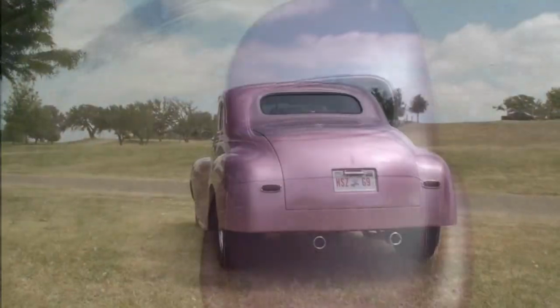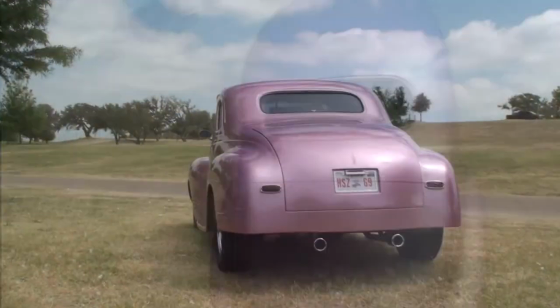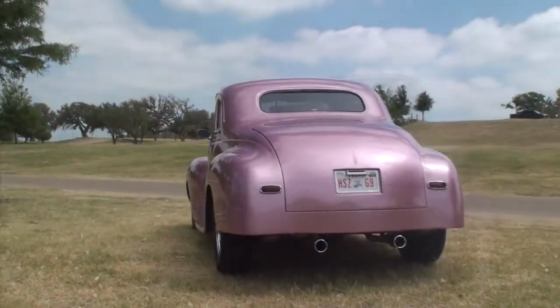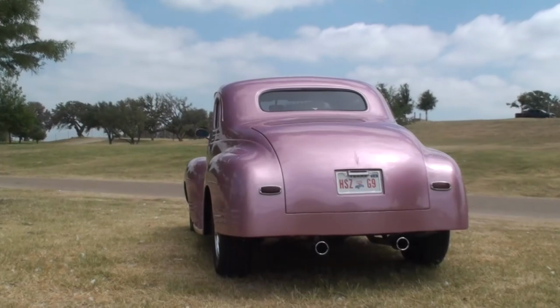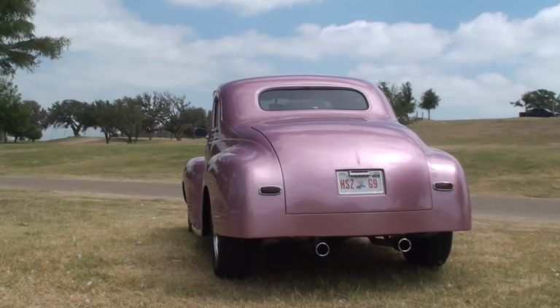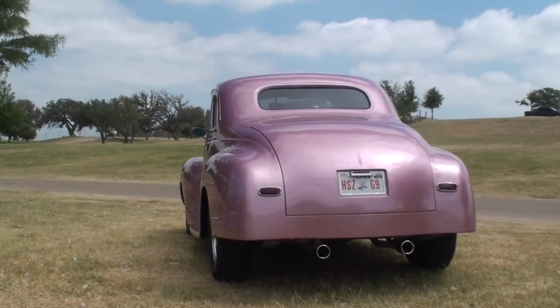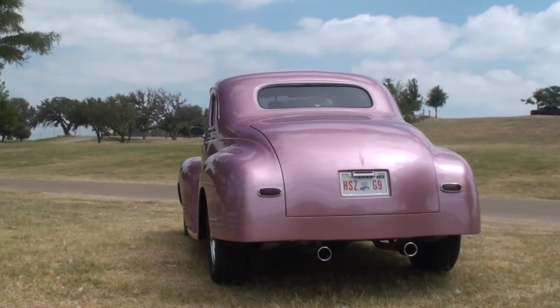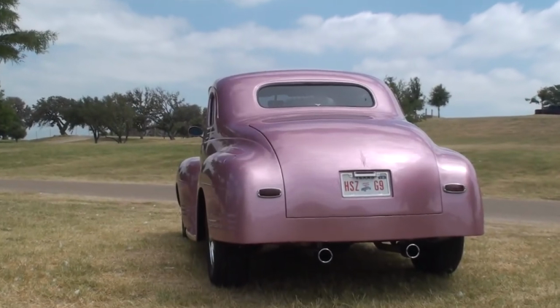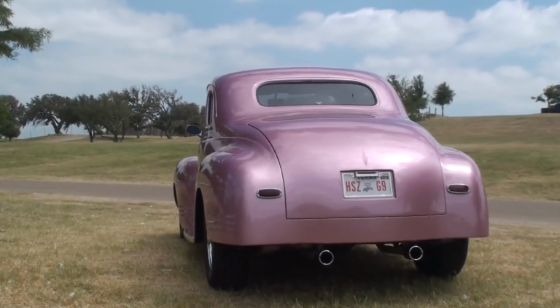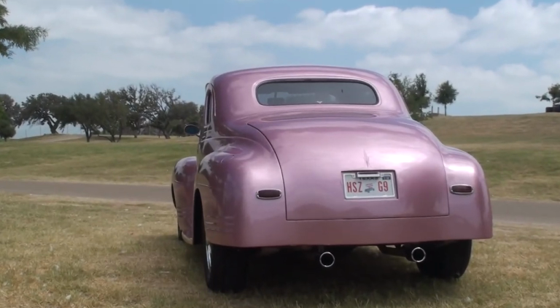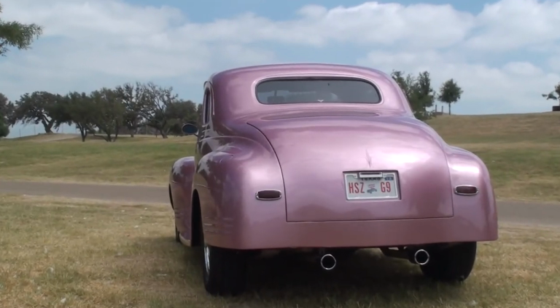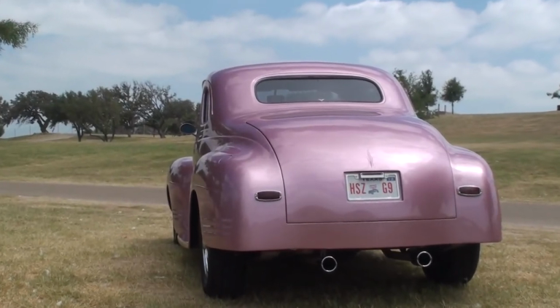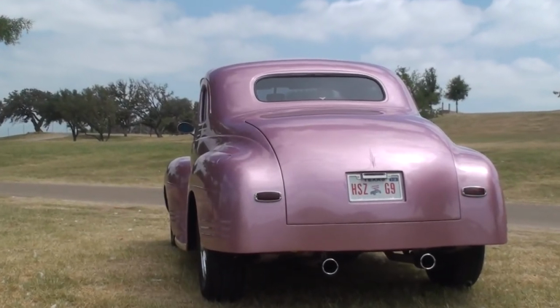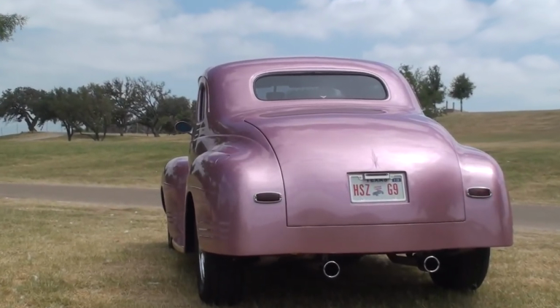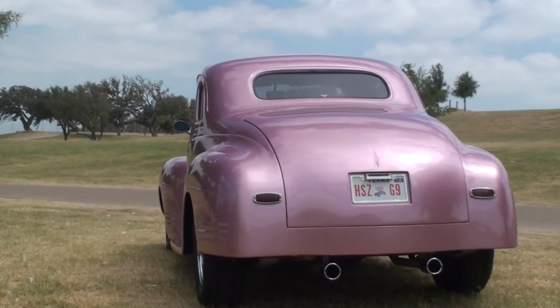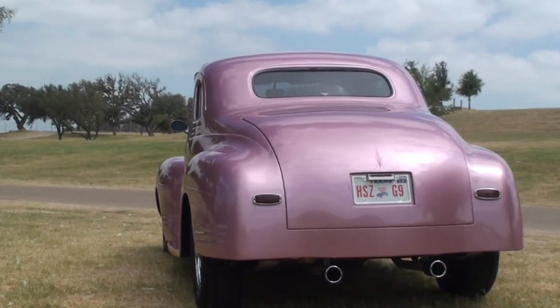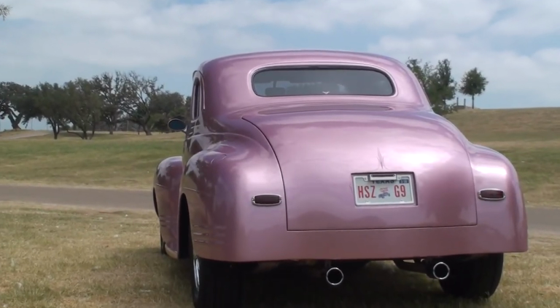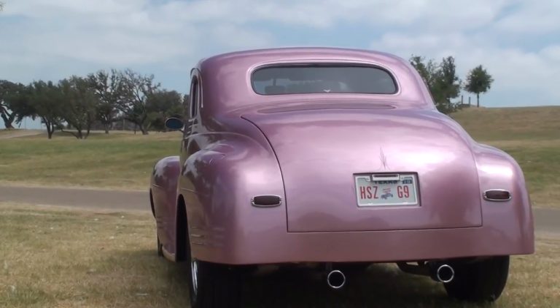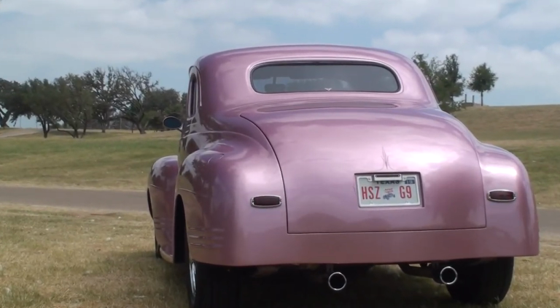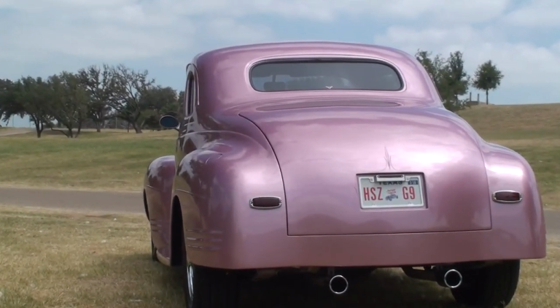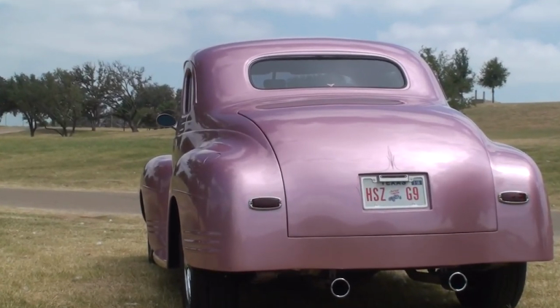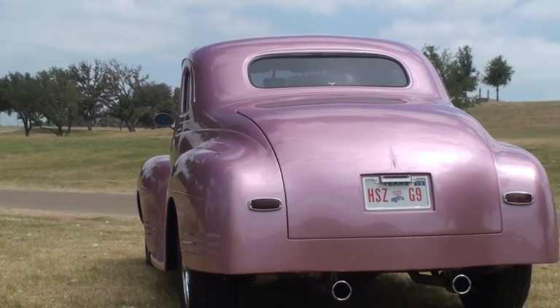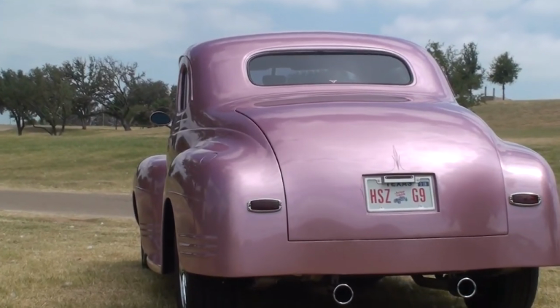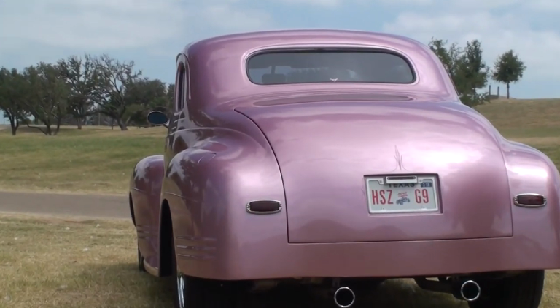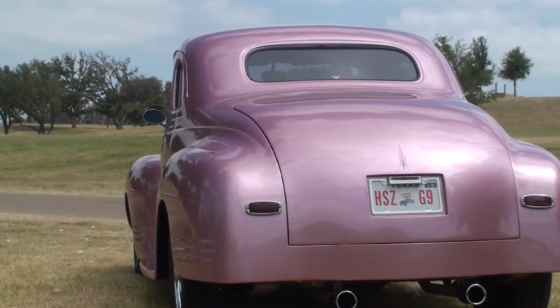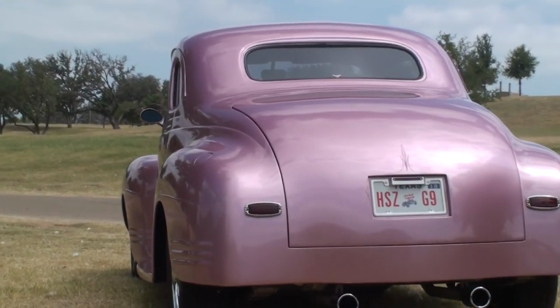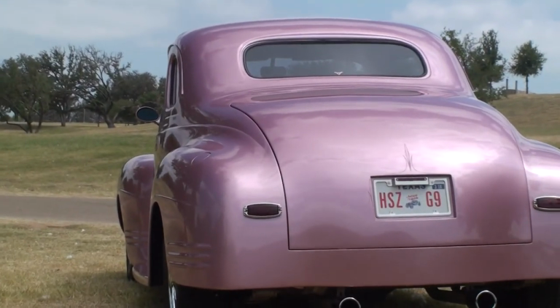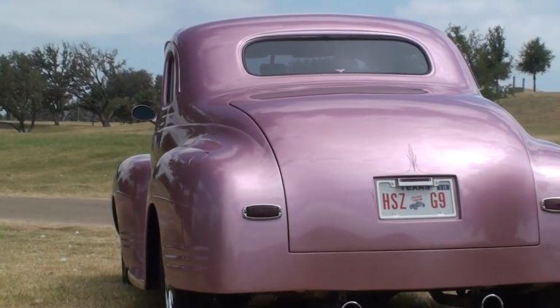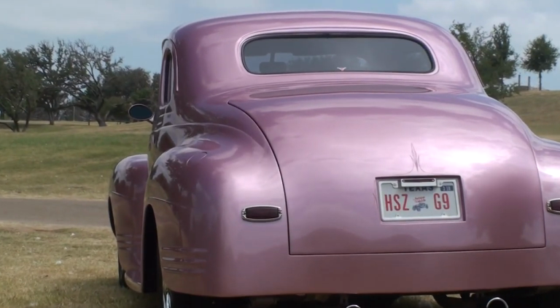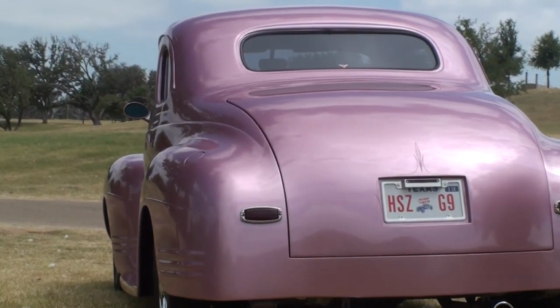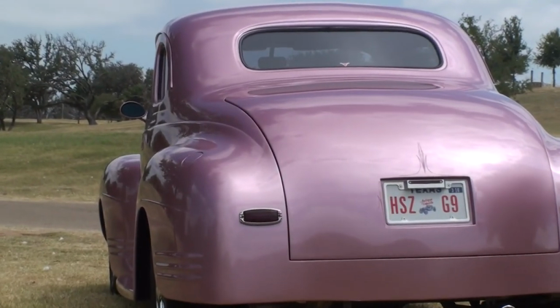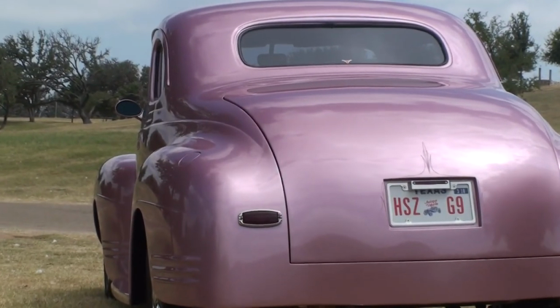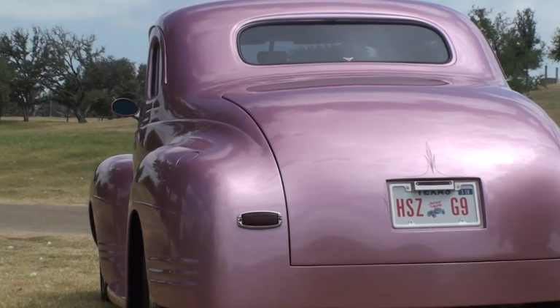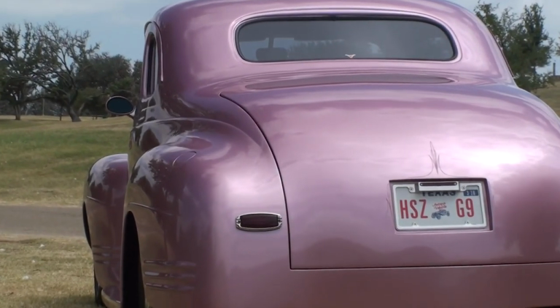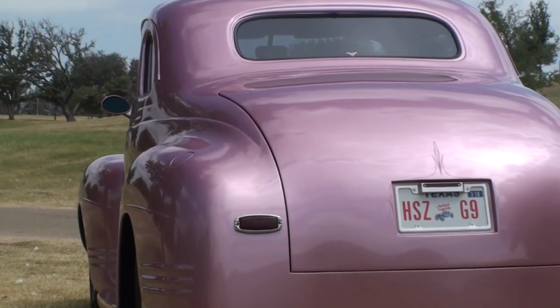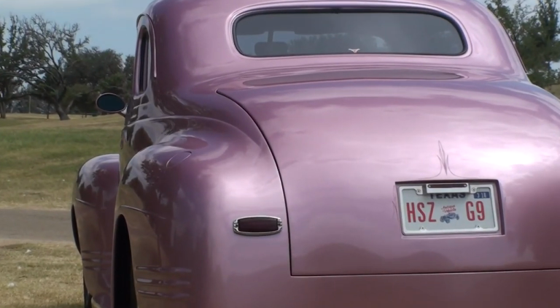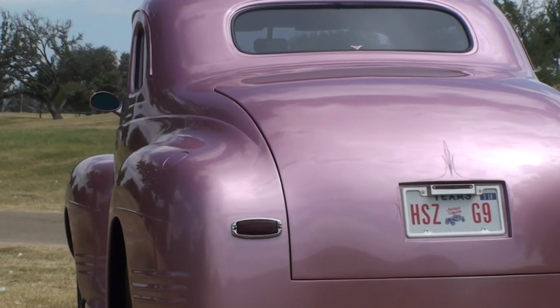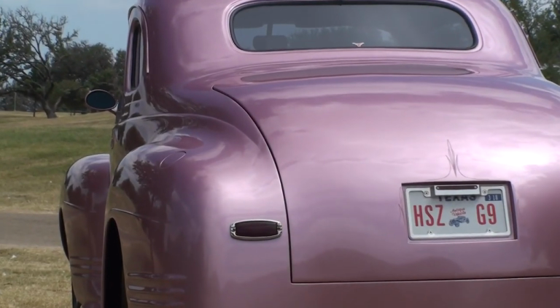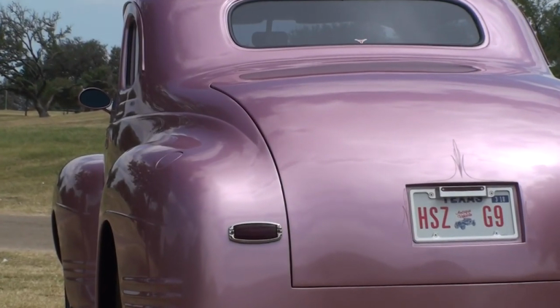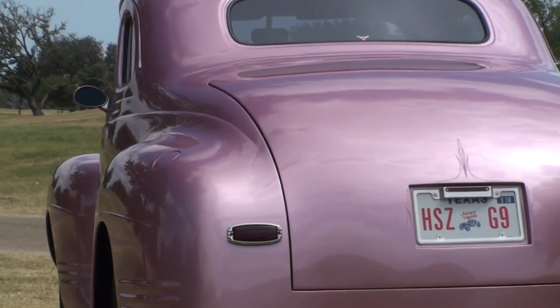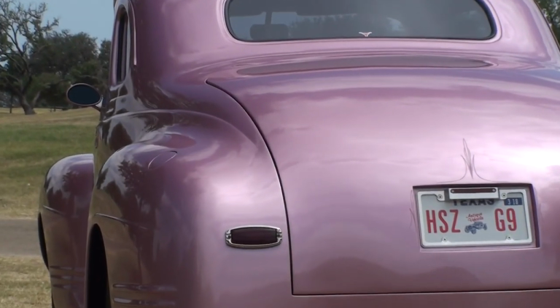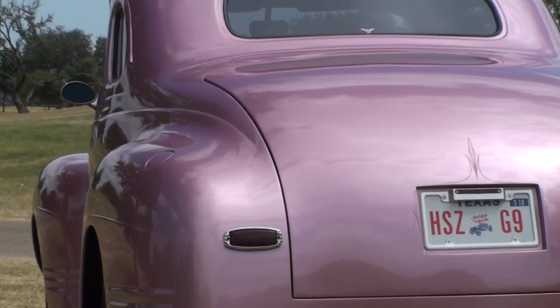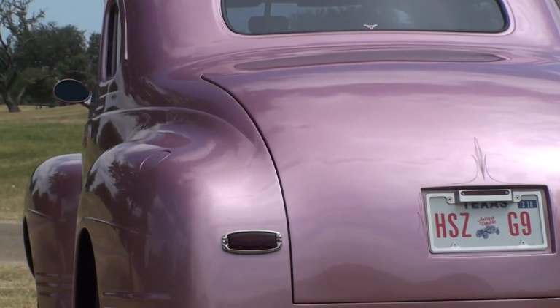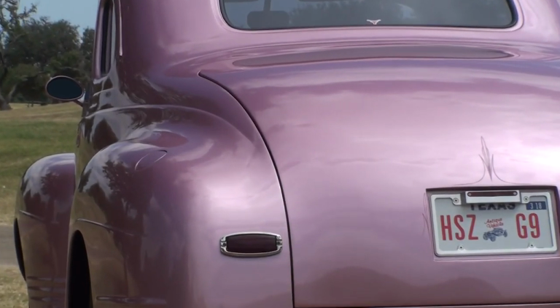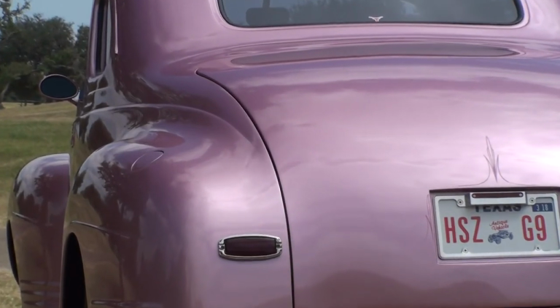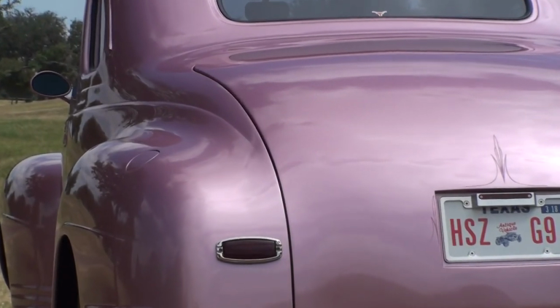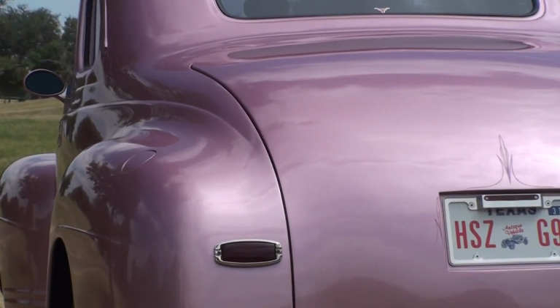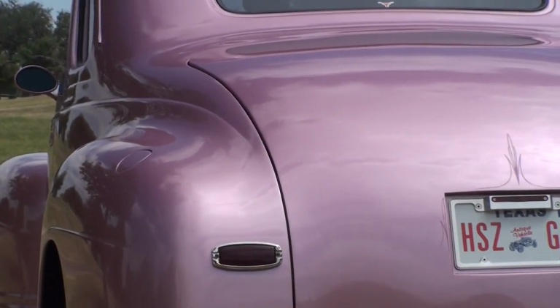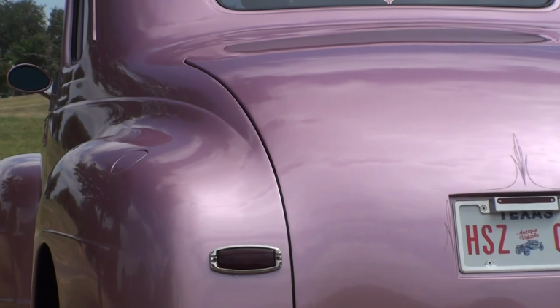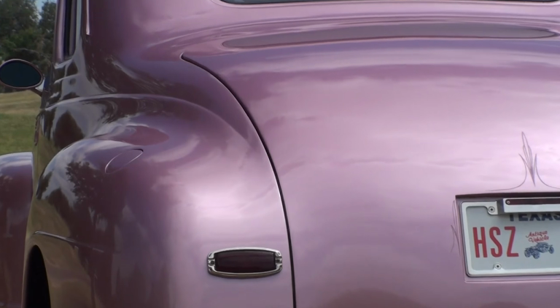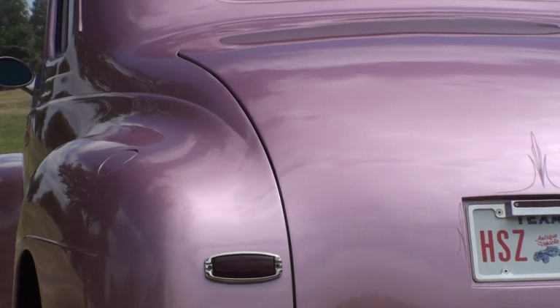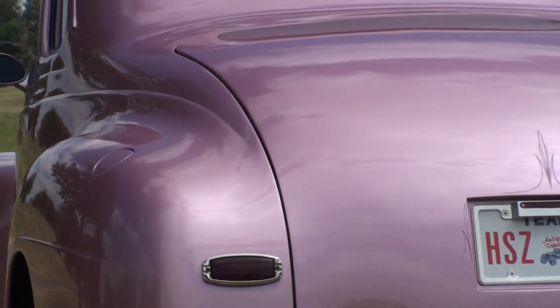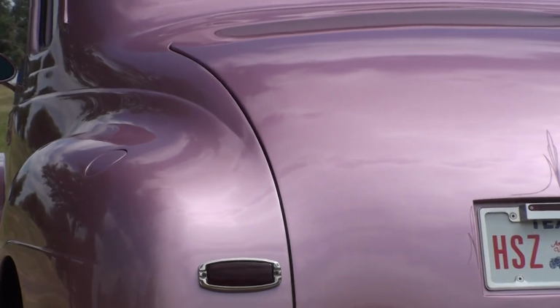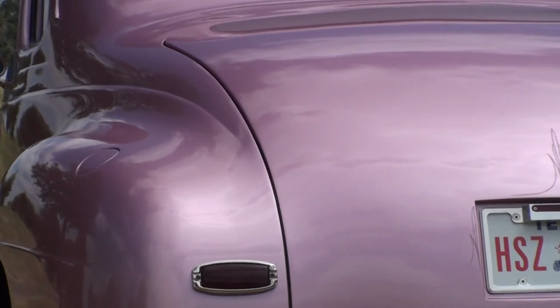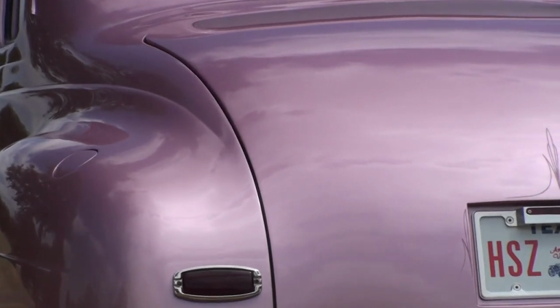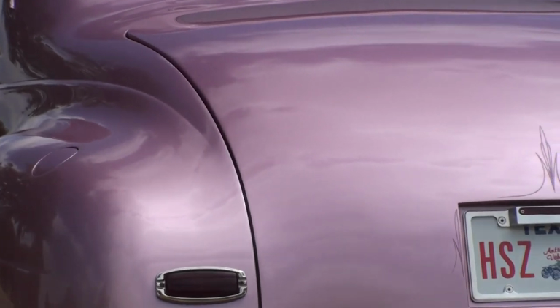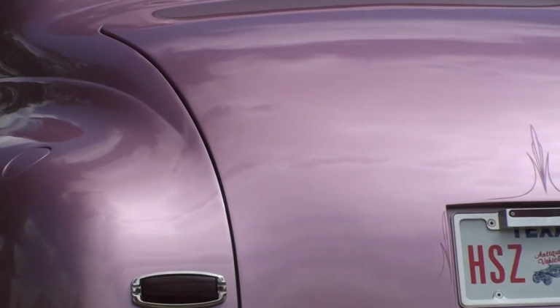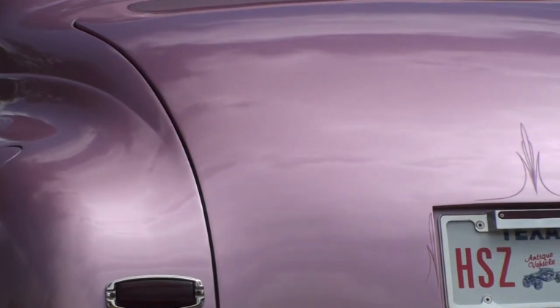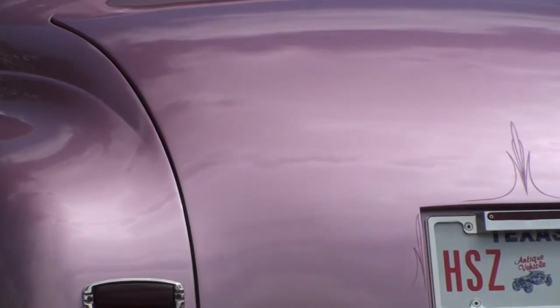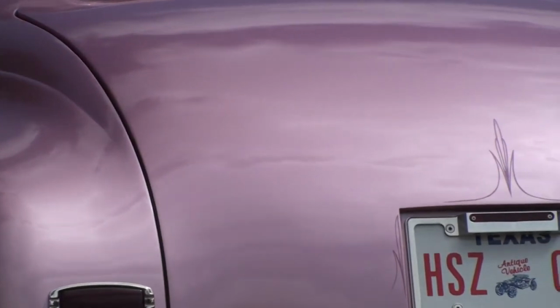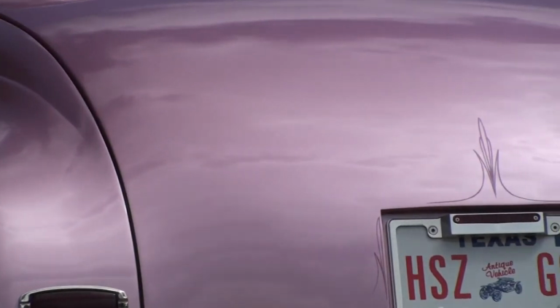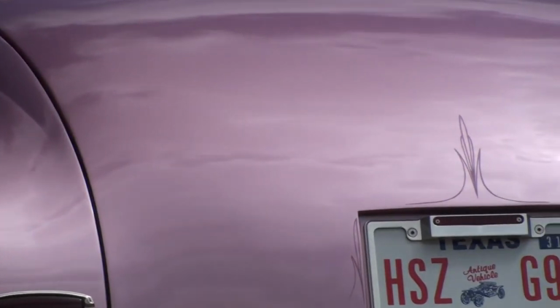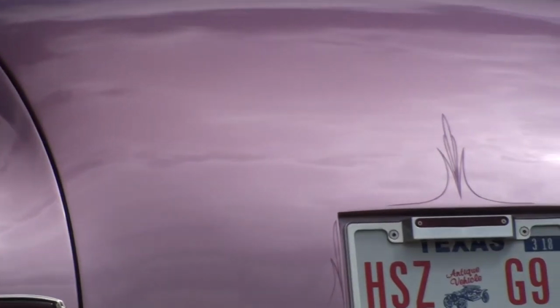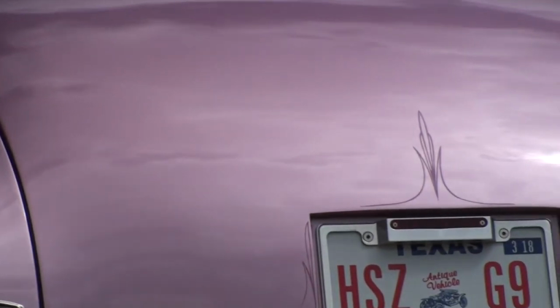After completion of the paint job, I had the car pinstriped in an understated manner that I think really sets off the best features of the paint.